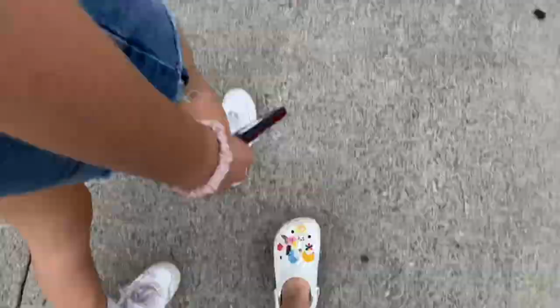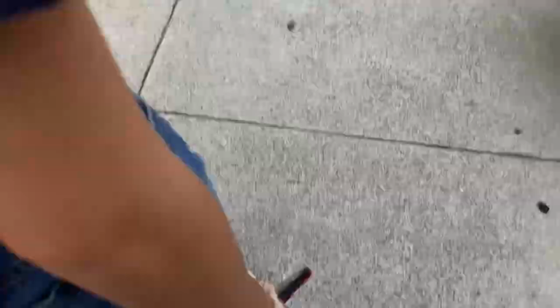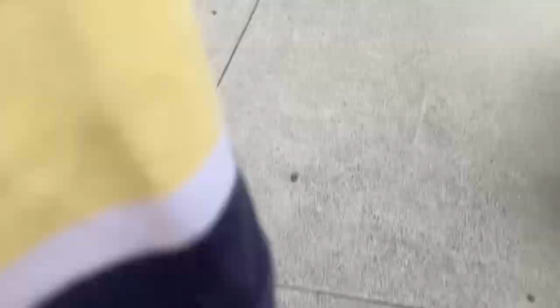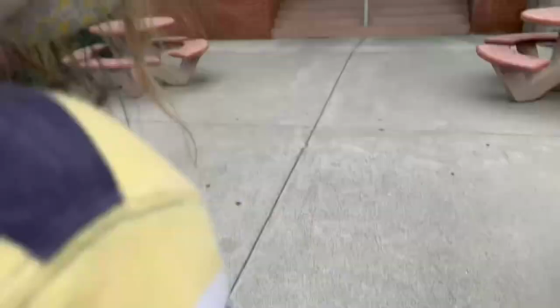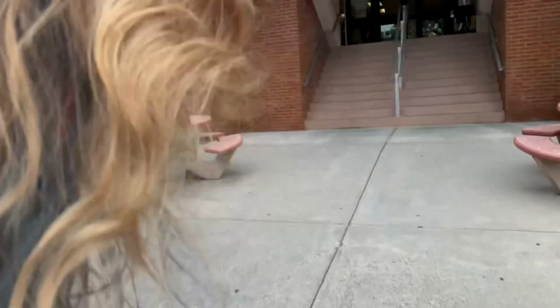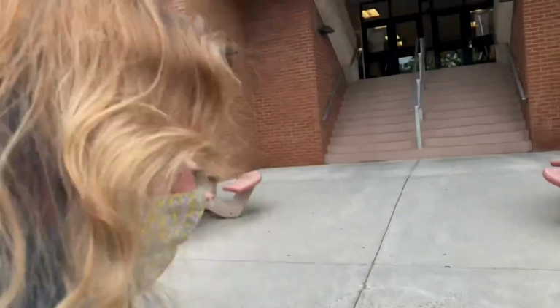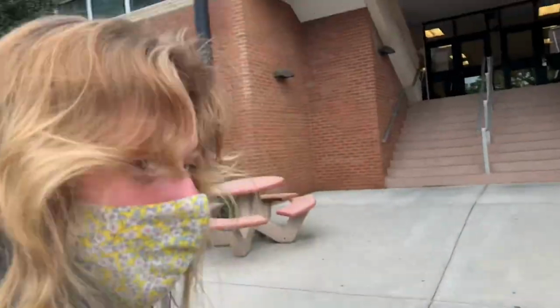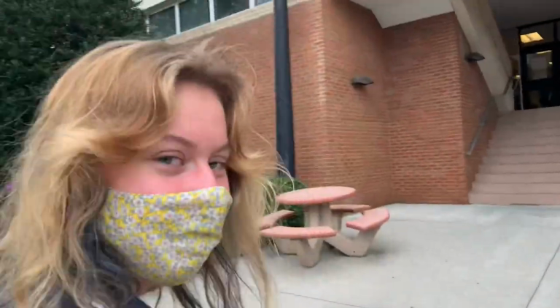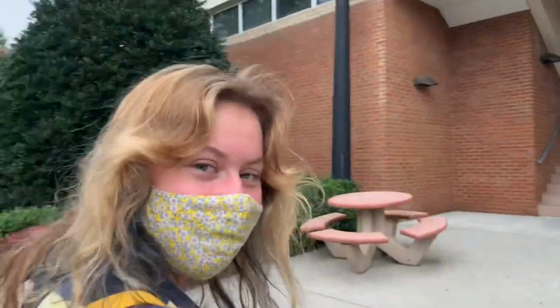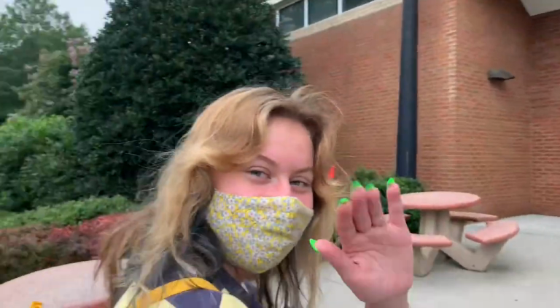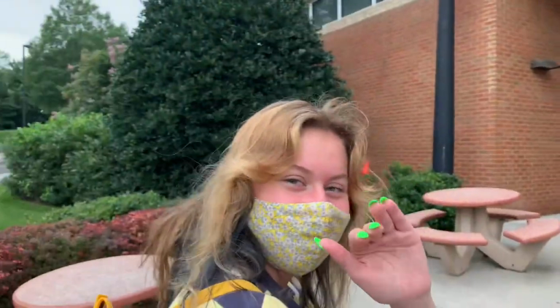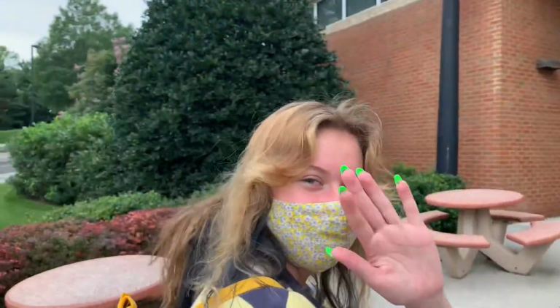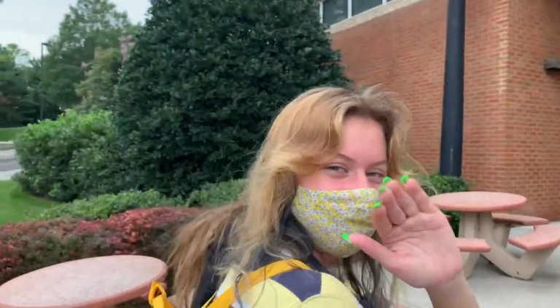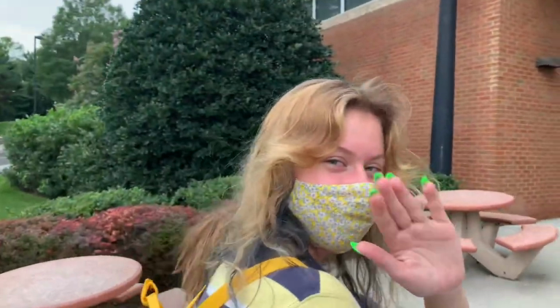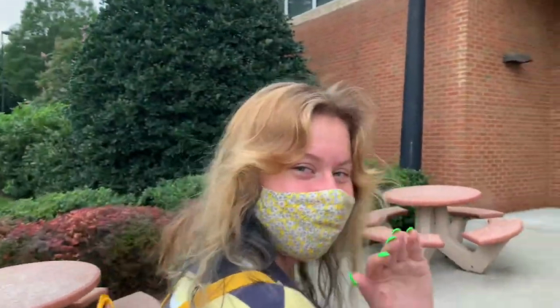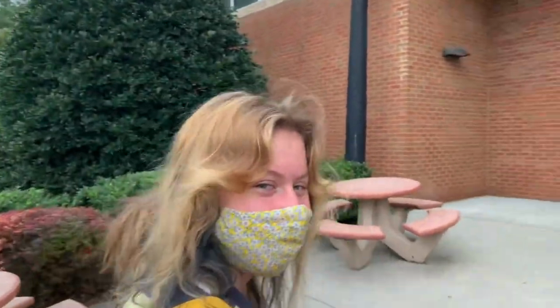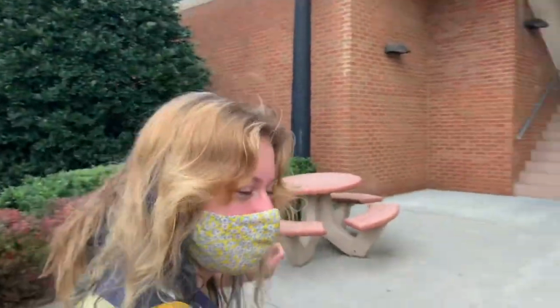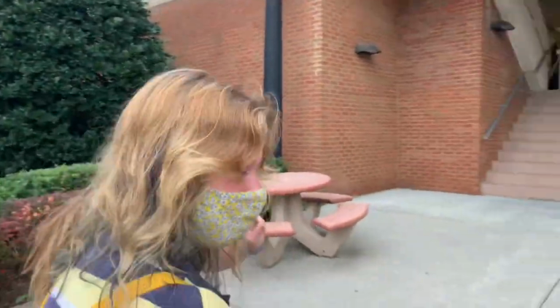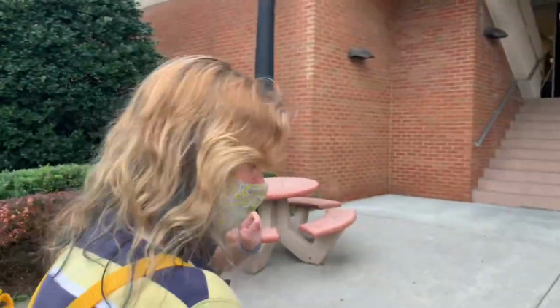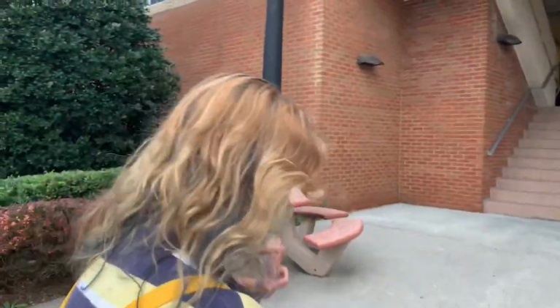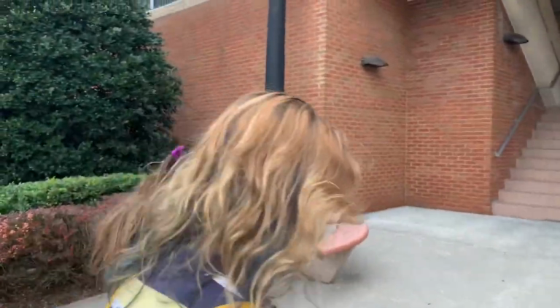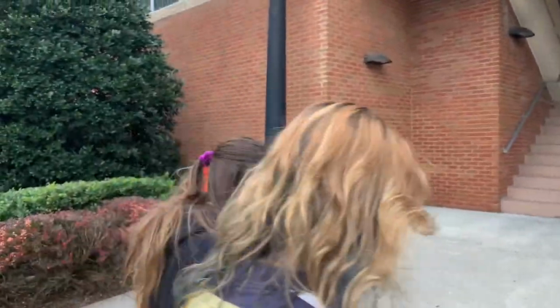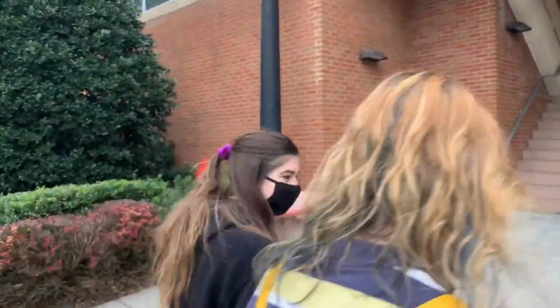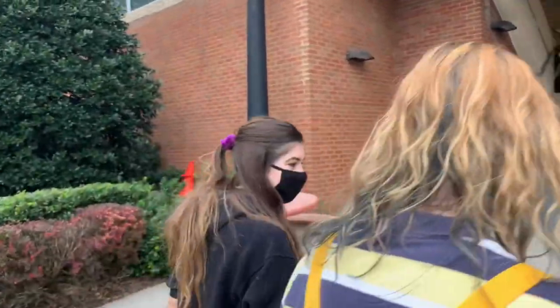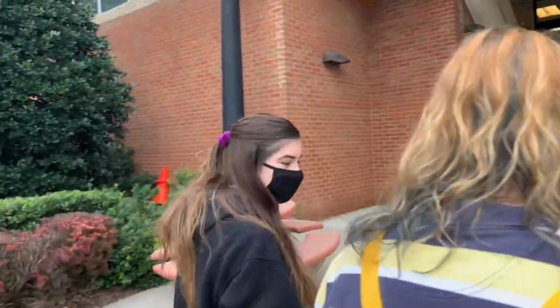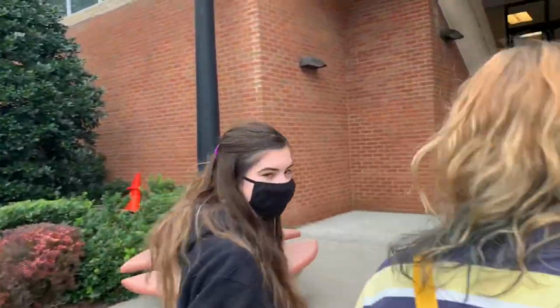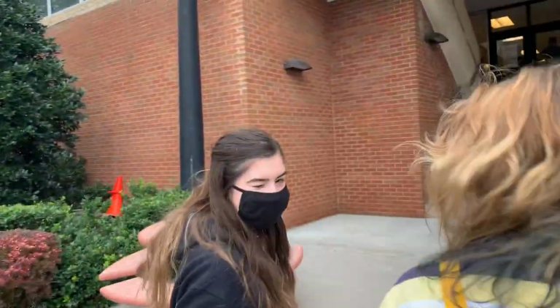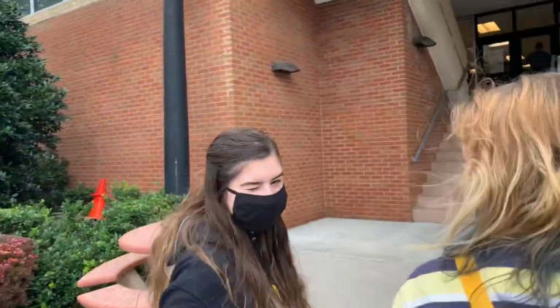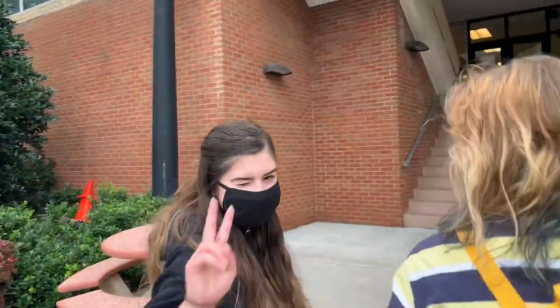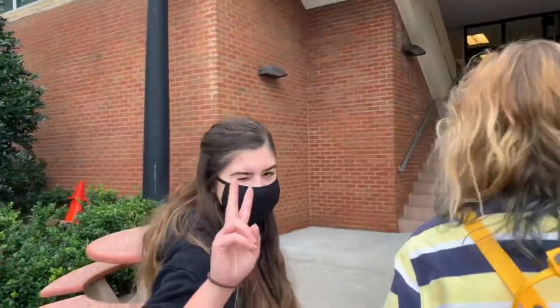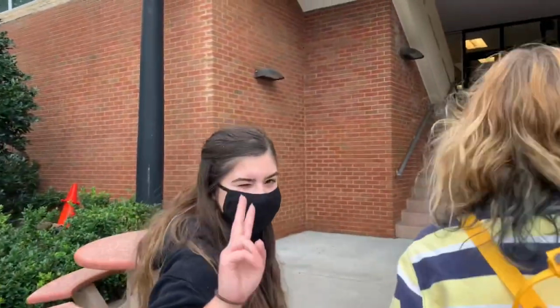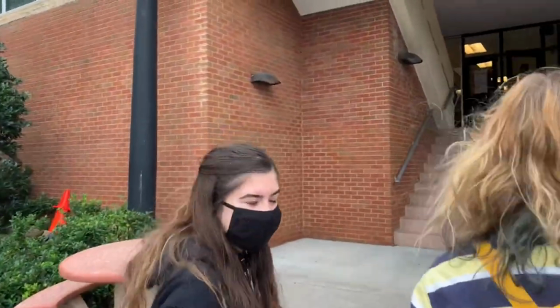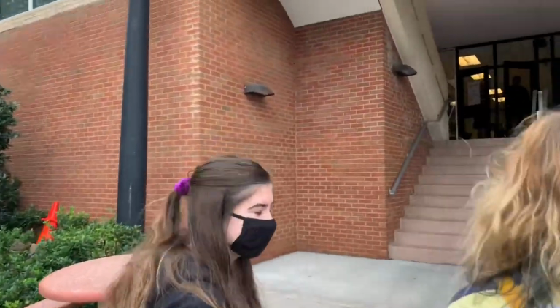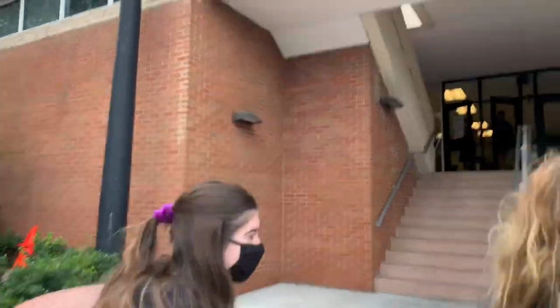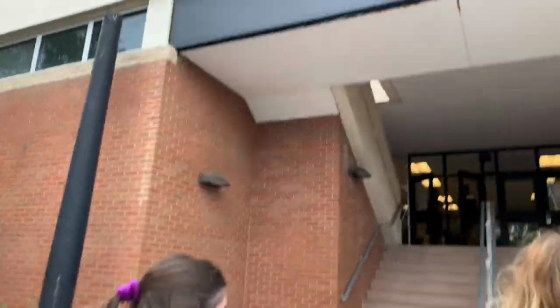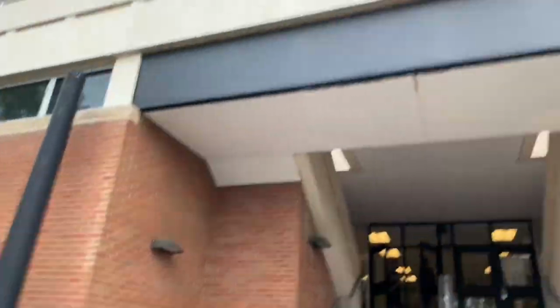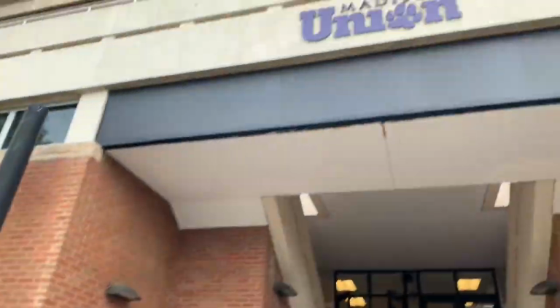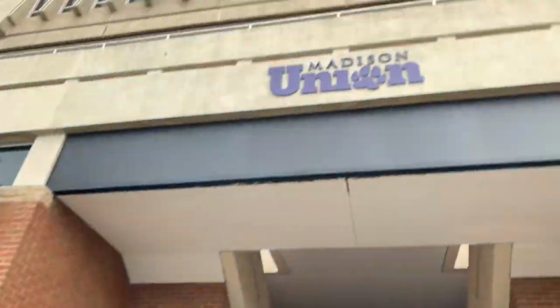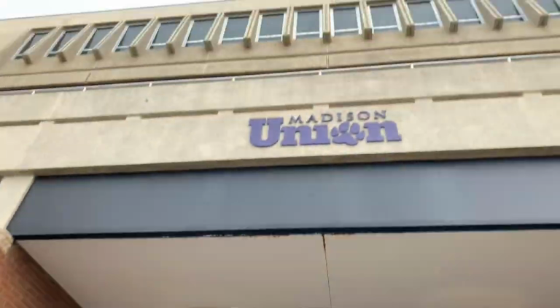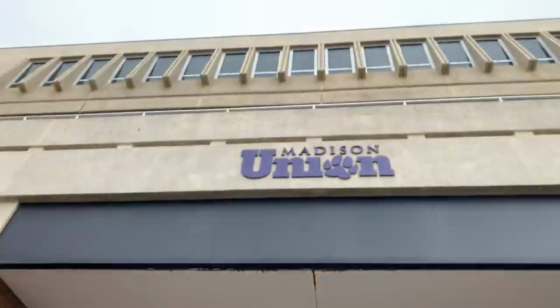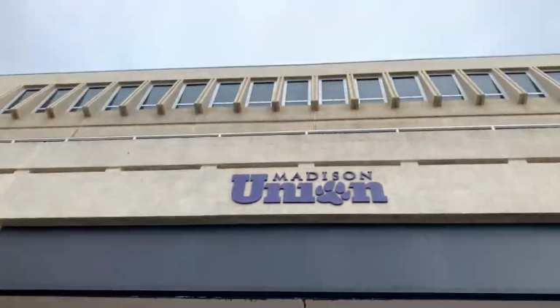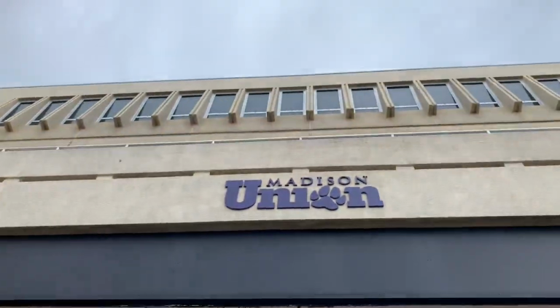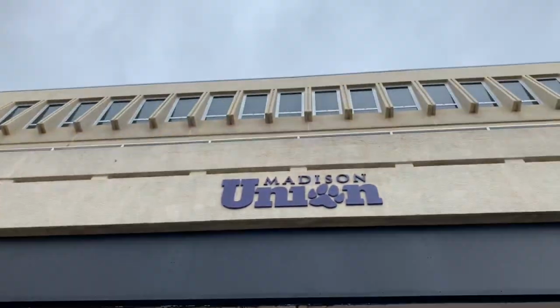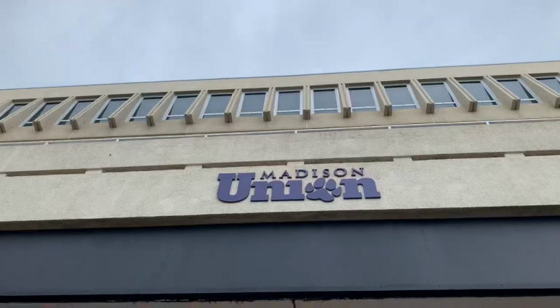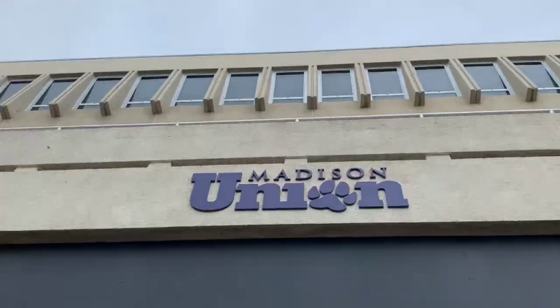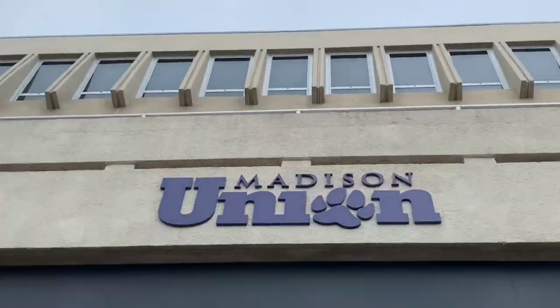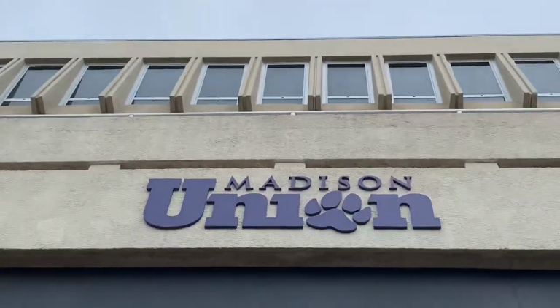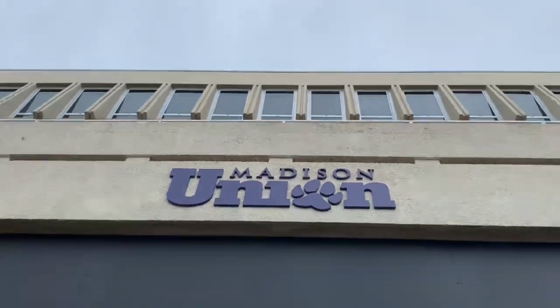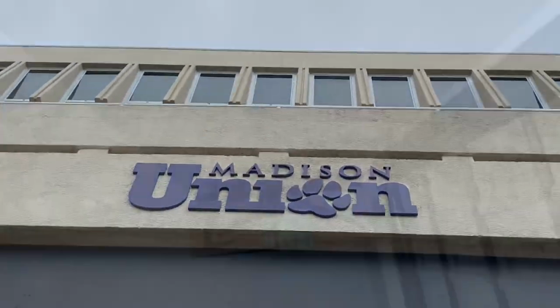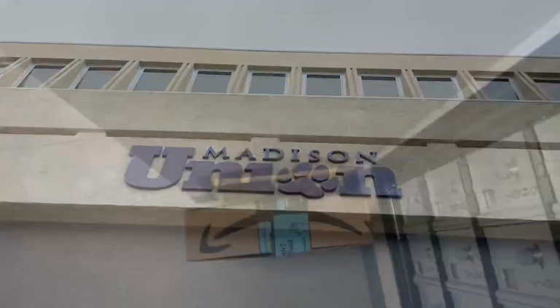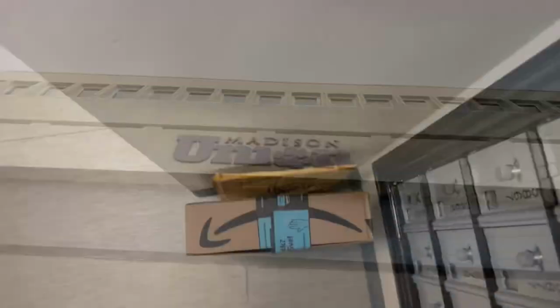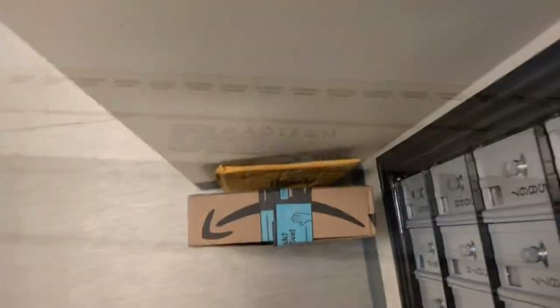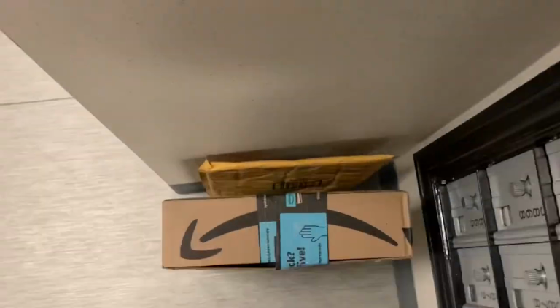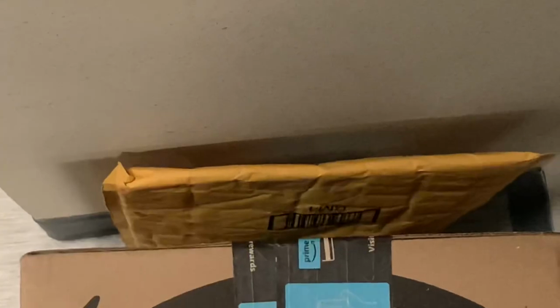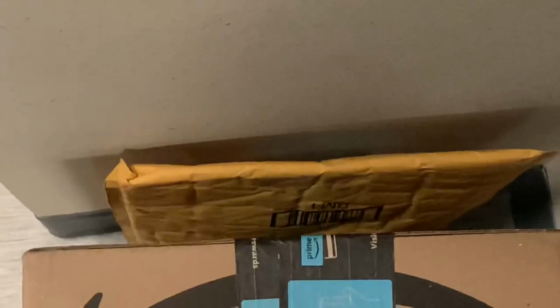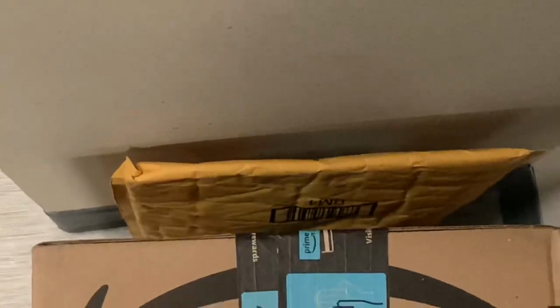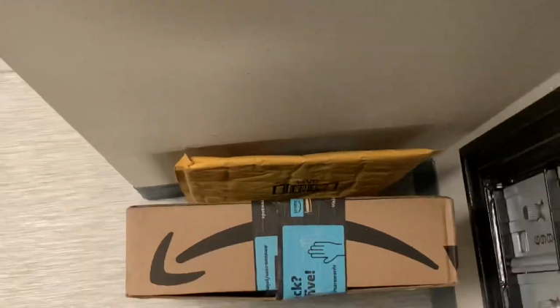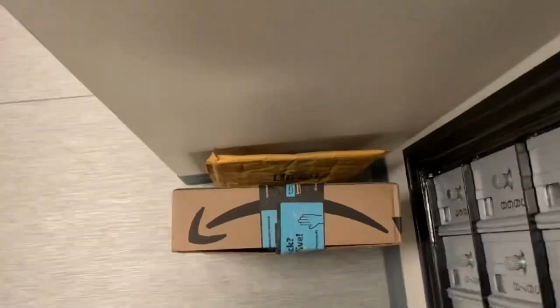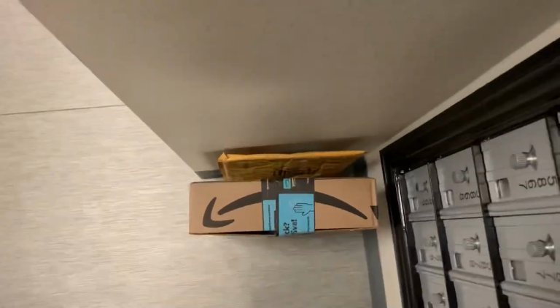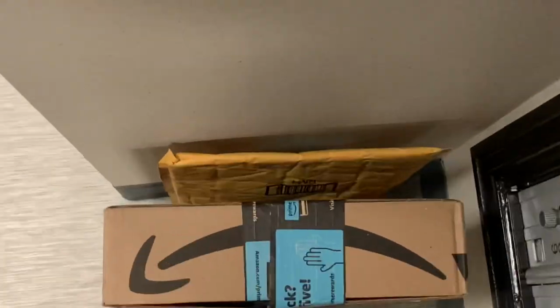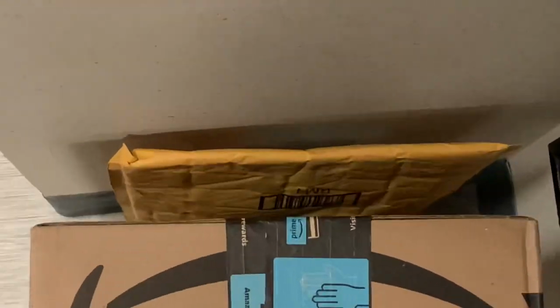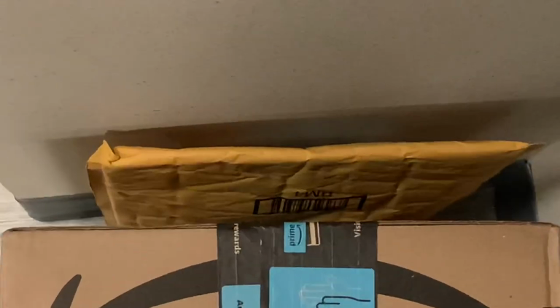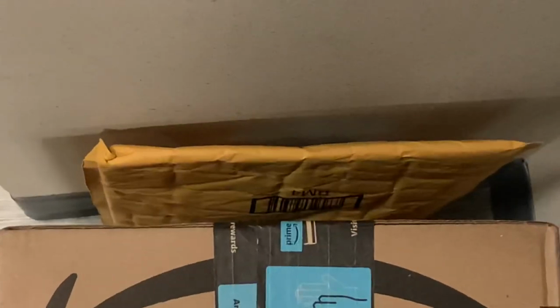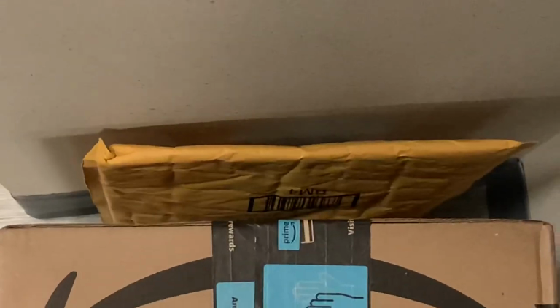We're getting packages from Madison Union. These are my packages!